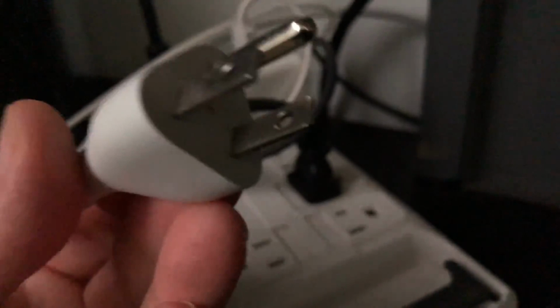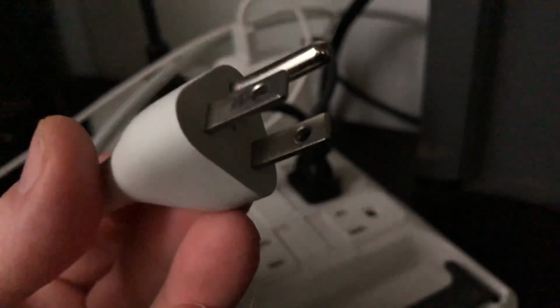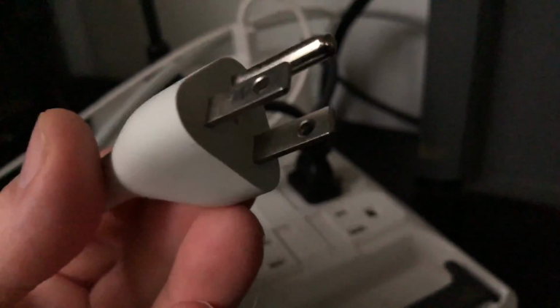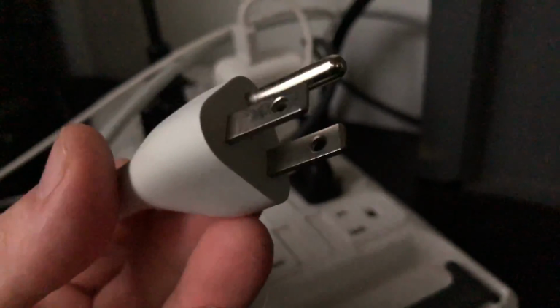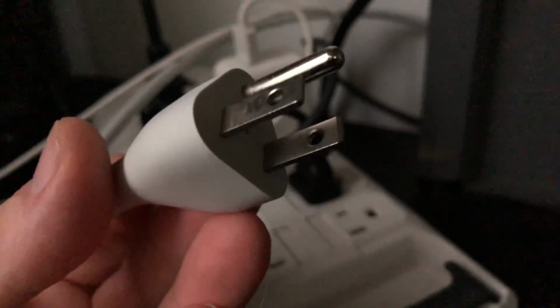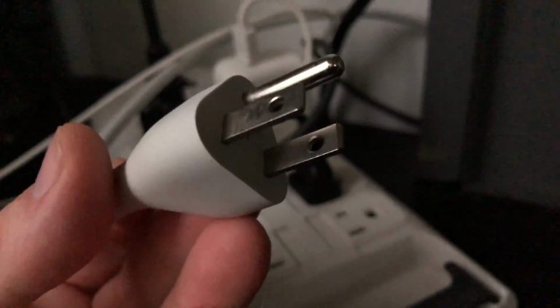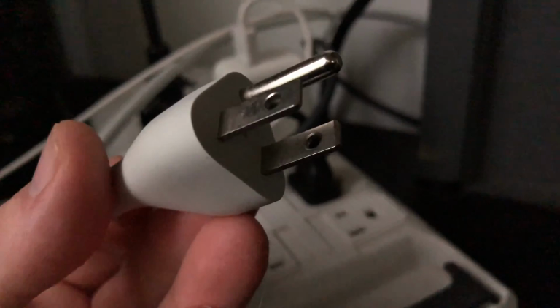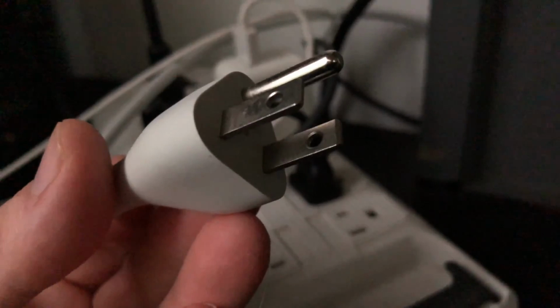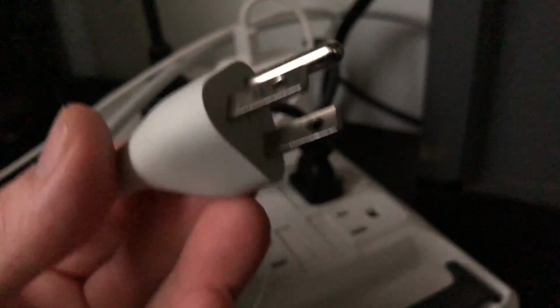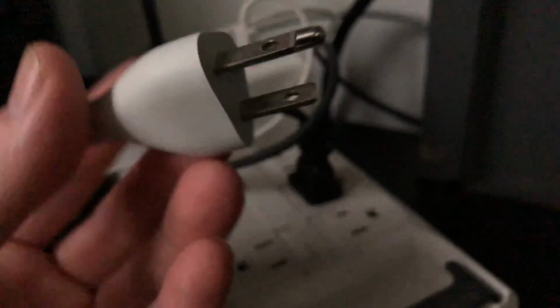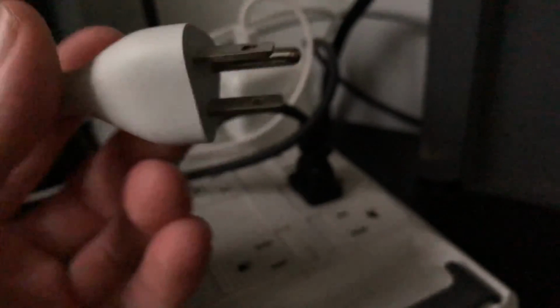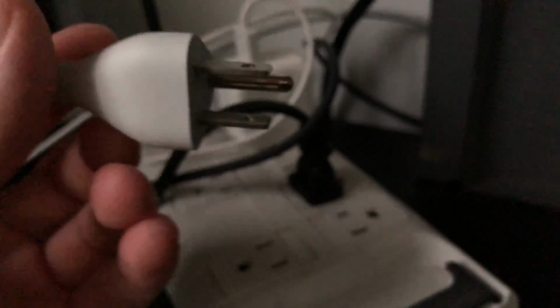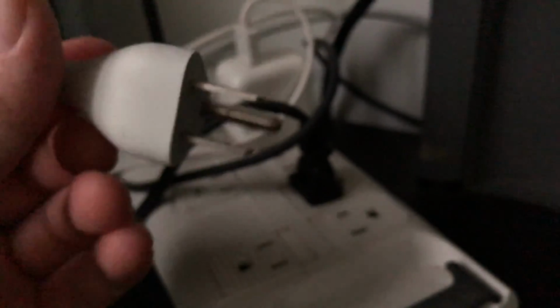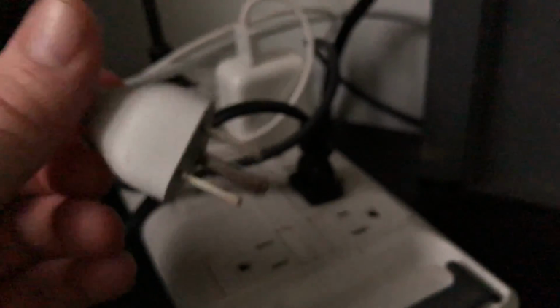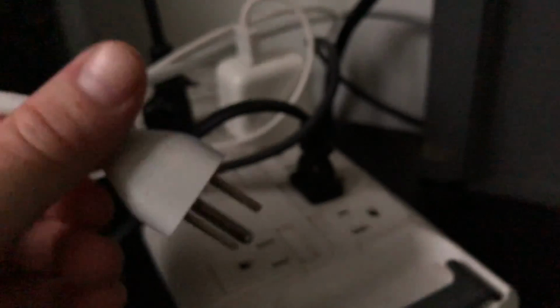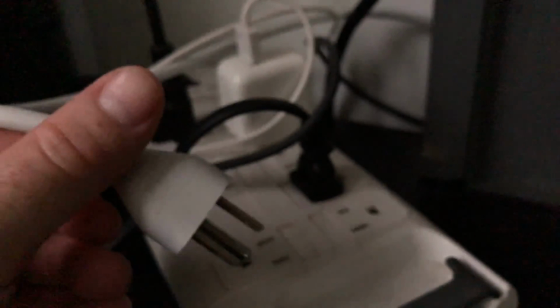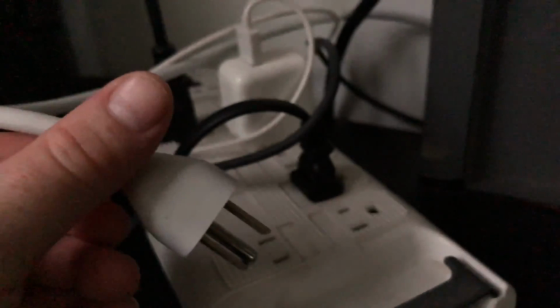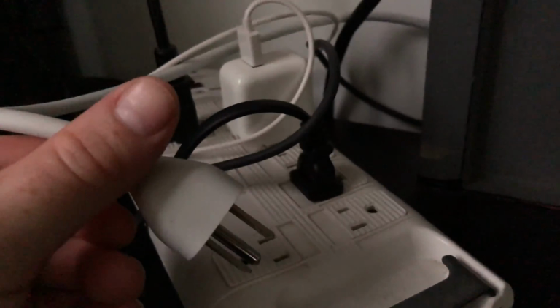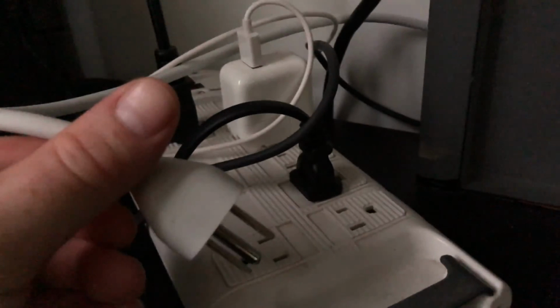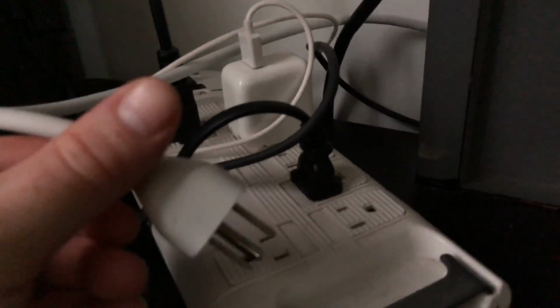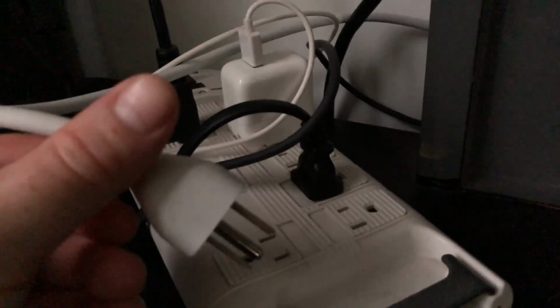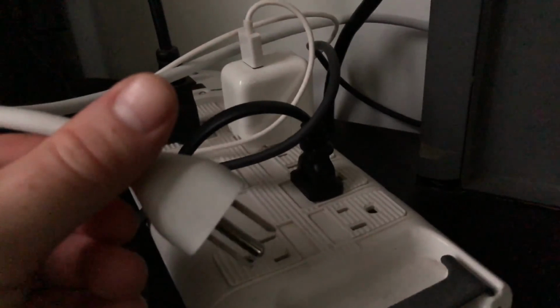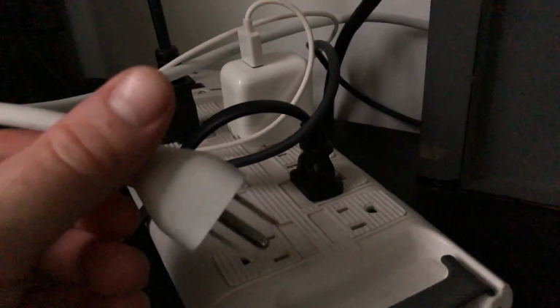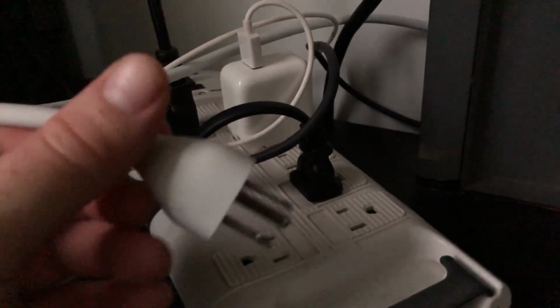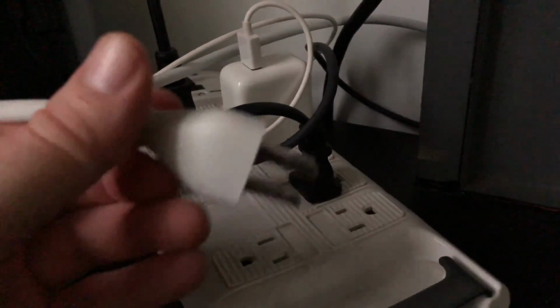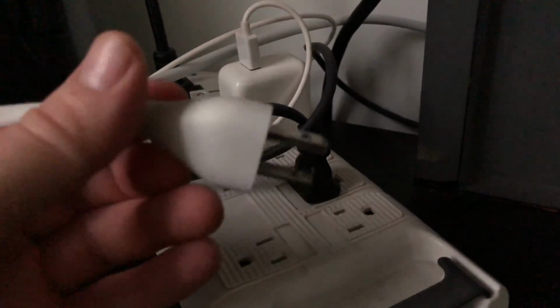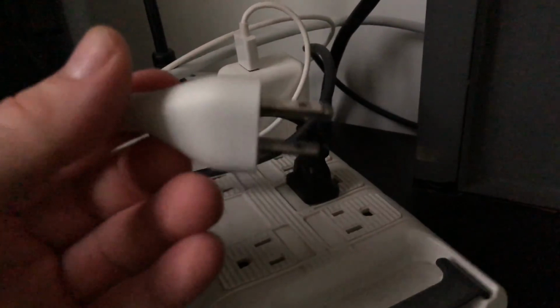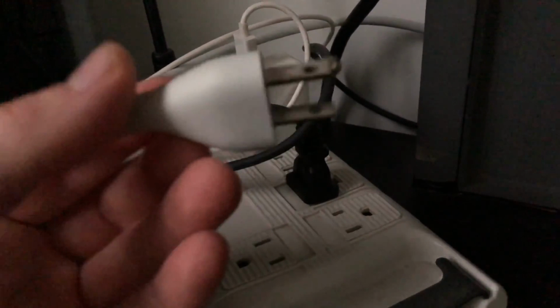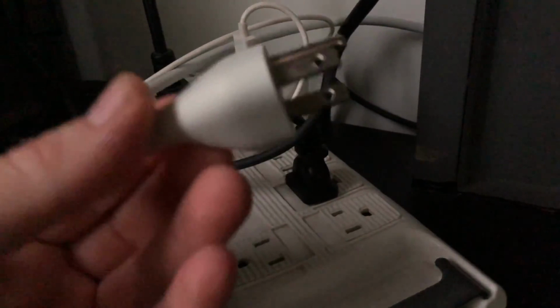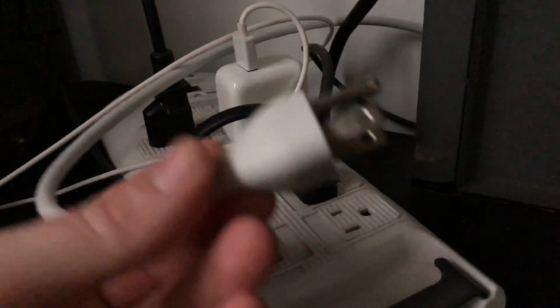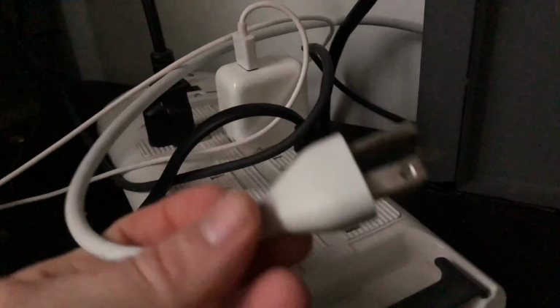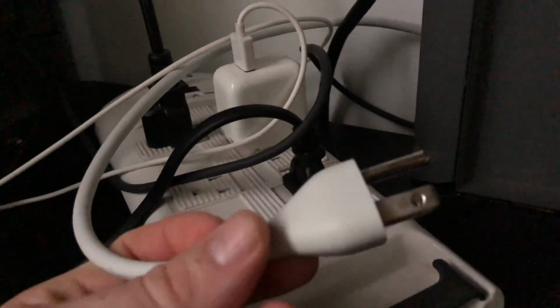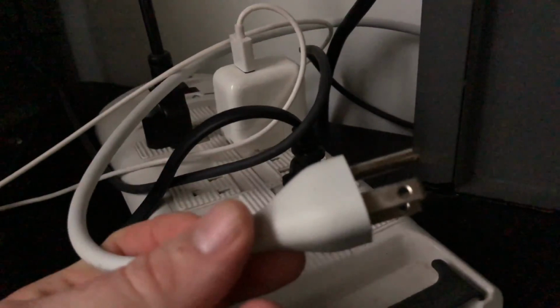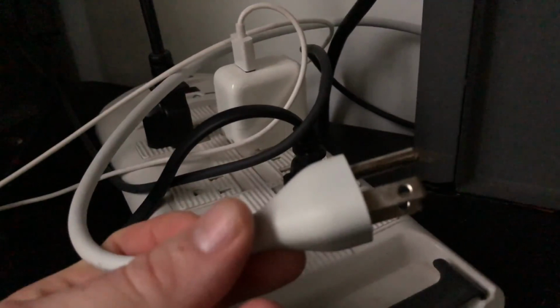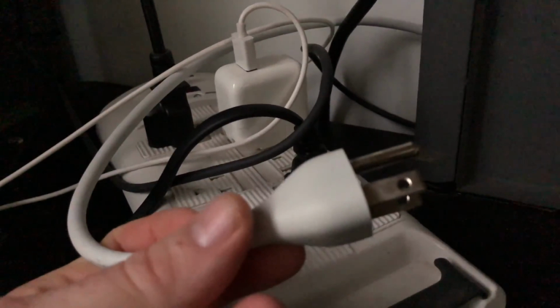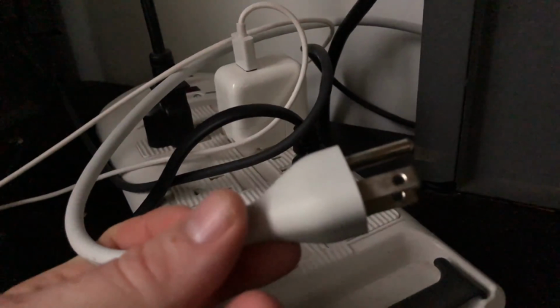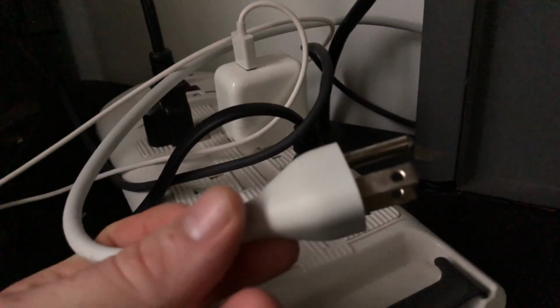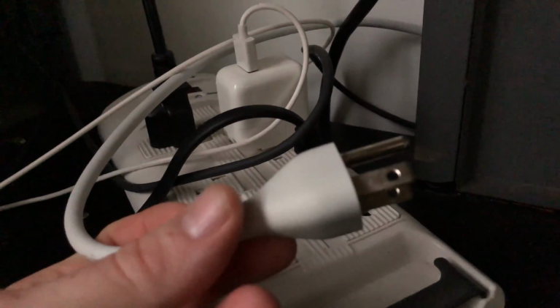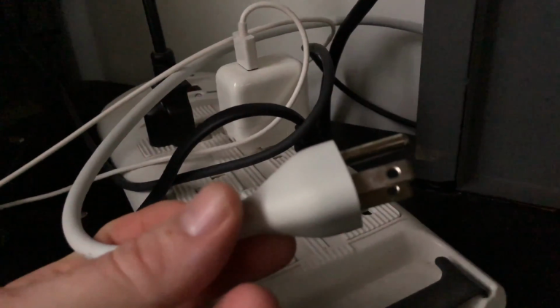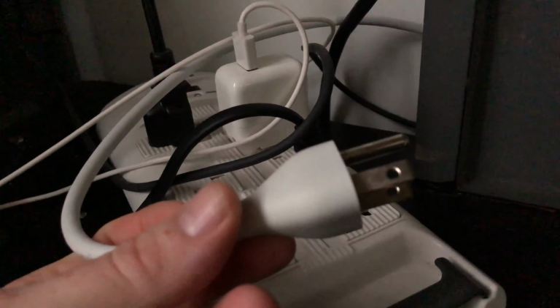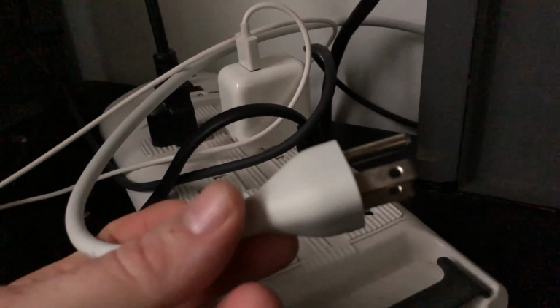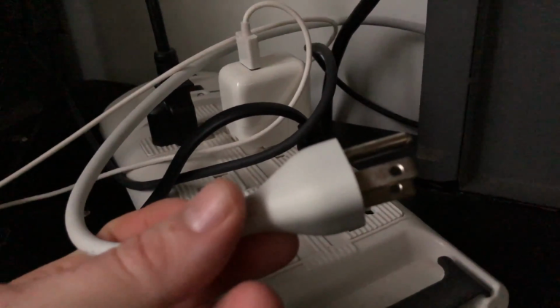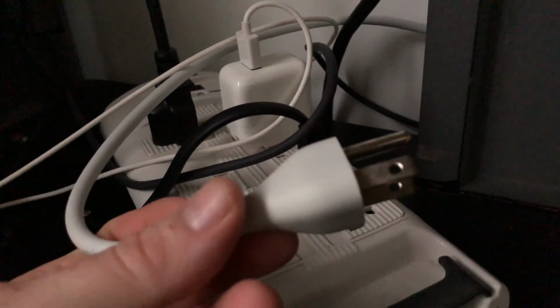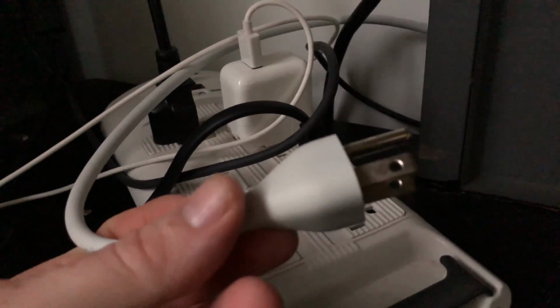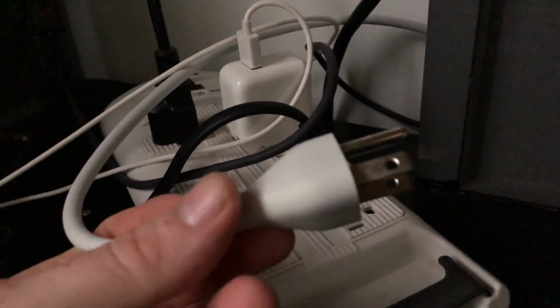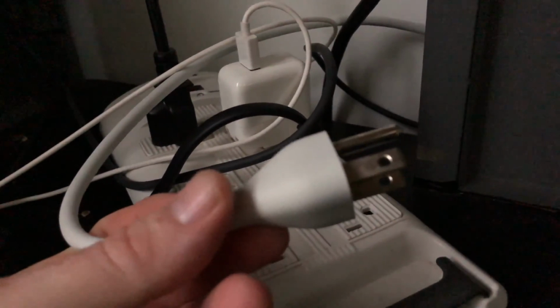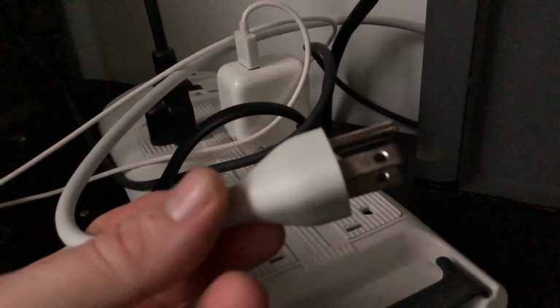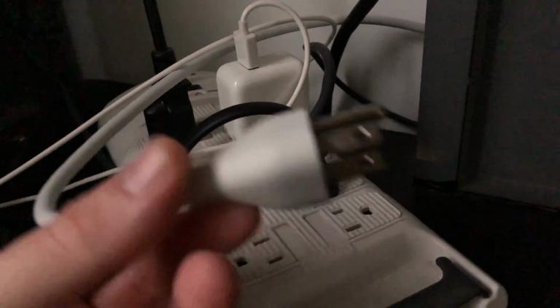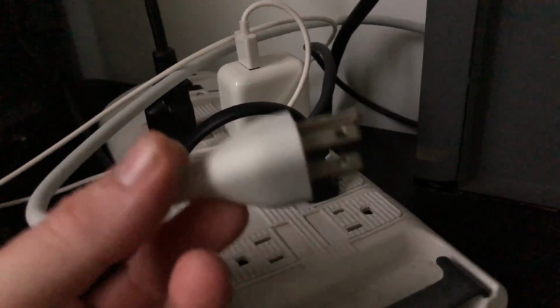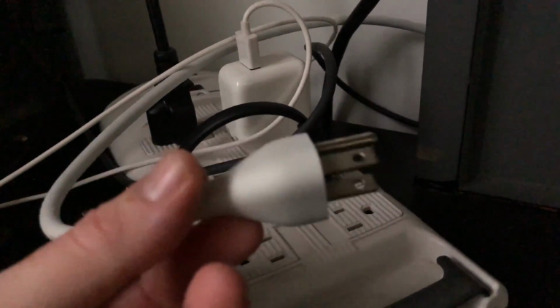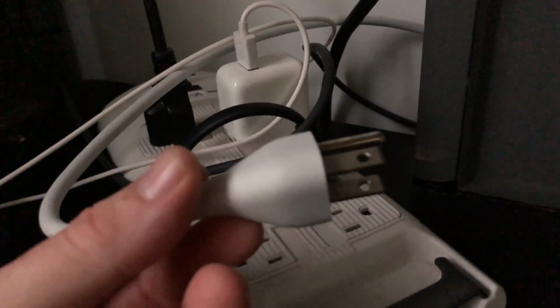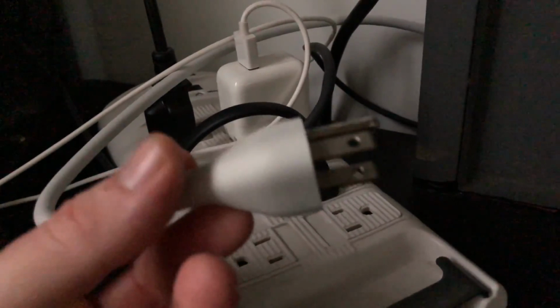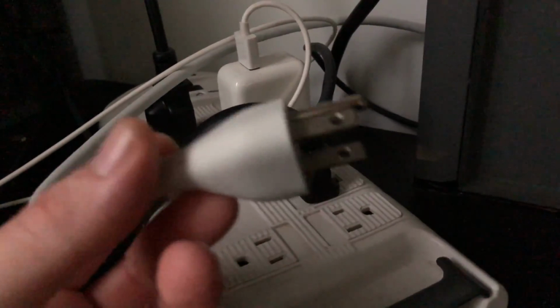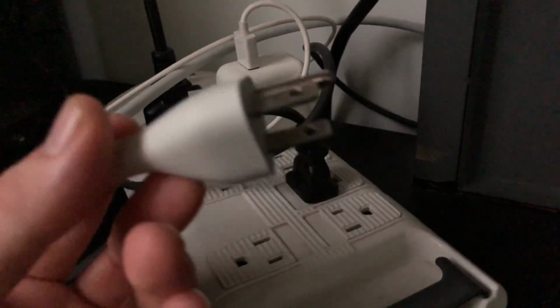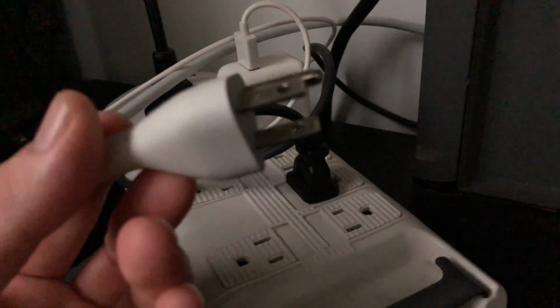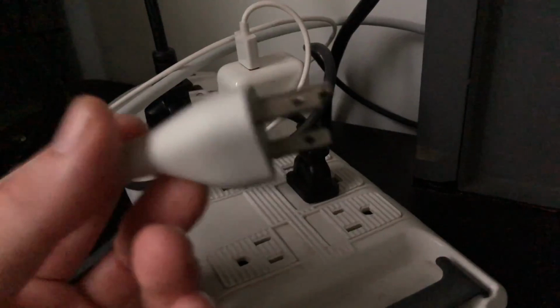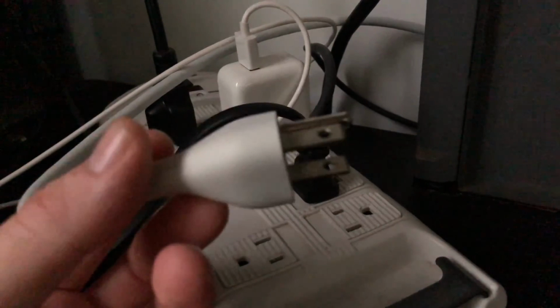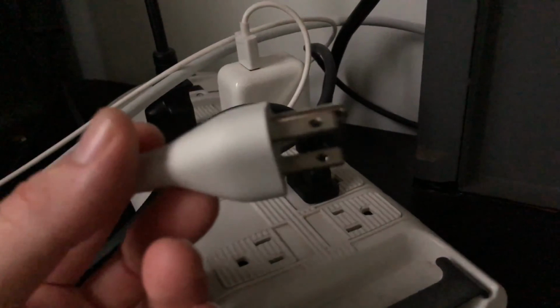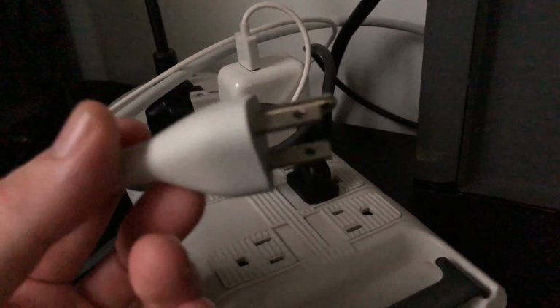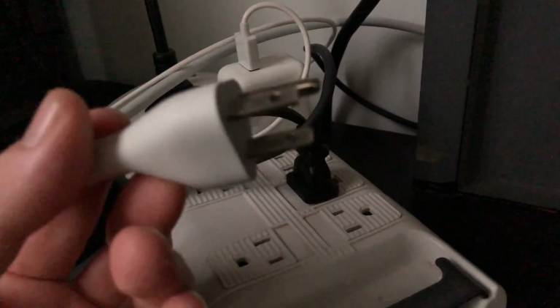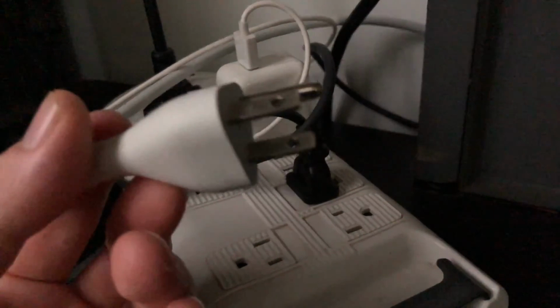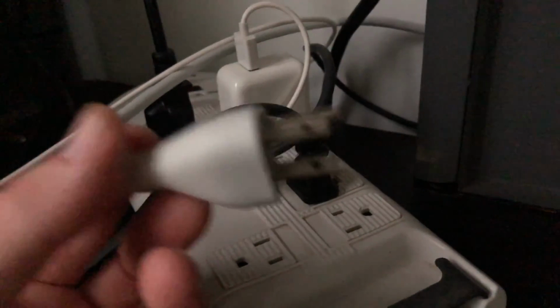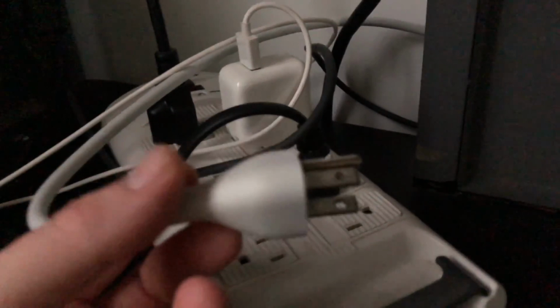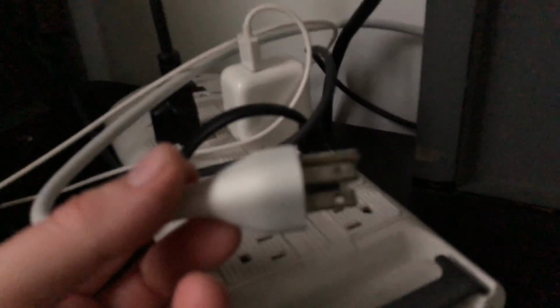After 15 seconds, we're going to plug it back in, then wait five seconds, and then just start up our Mac.